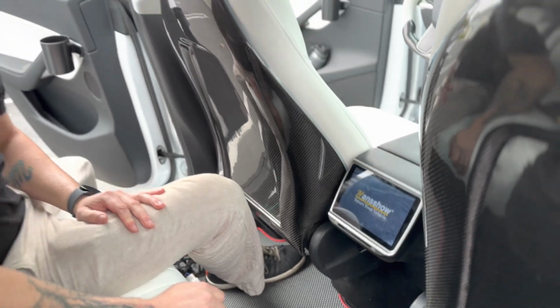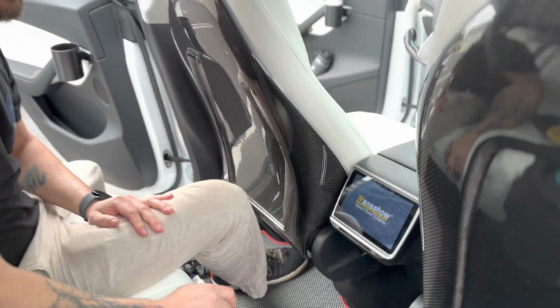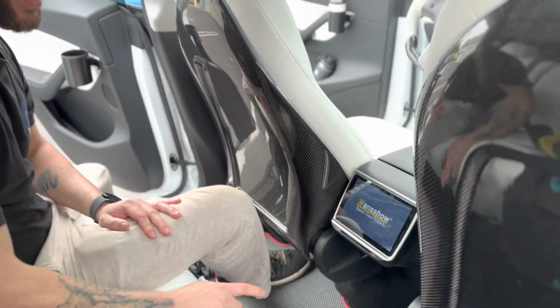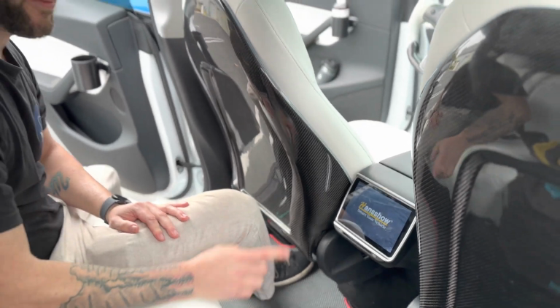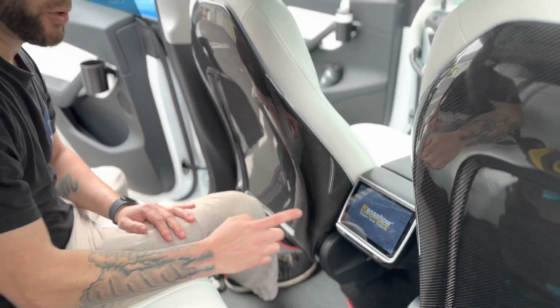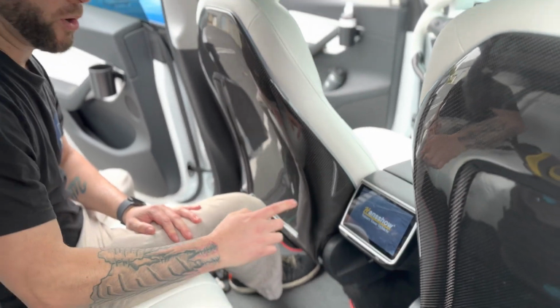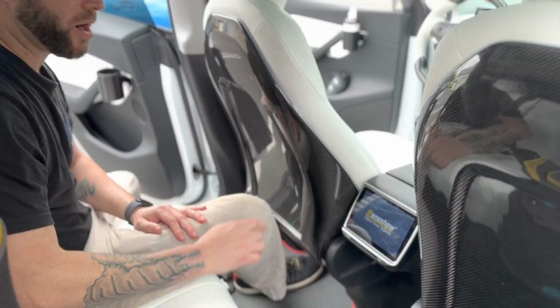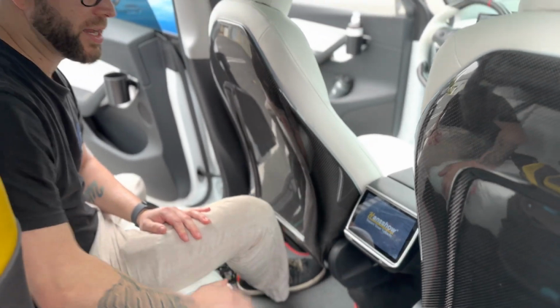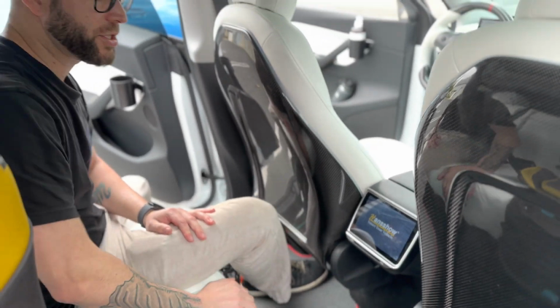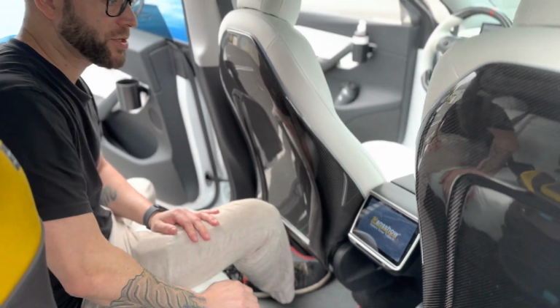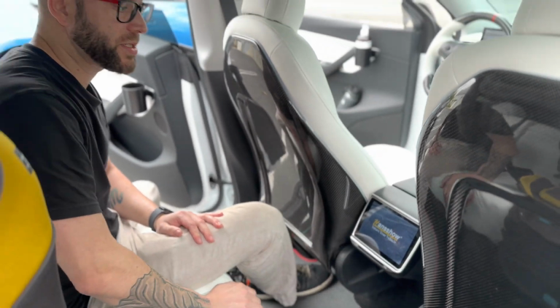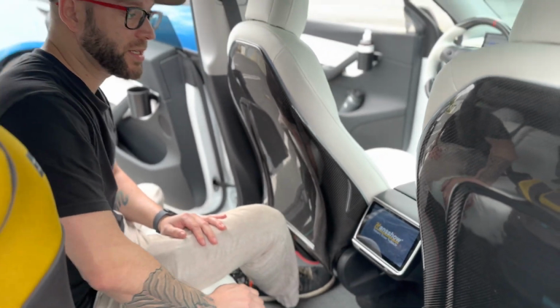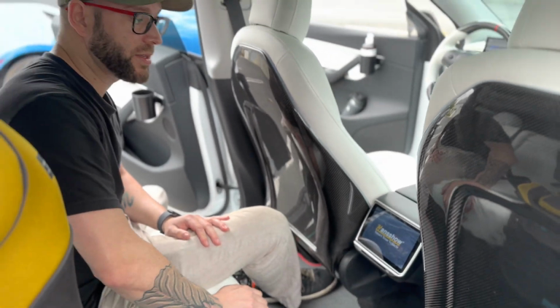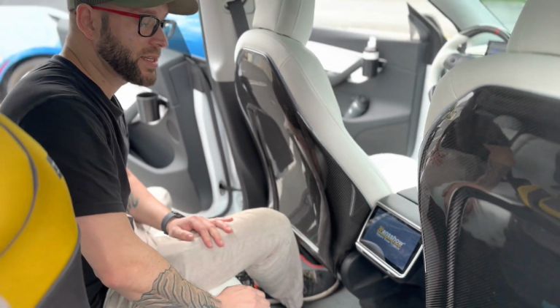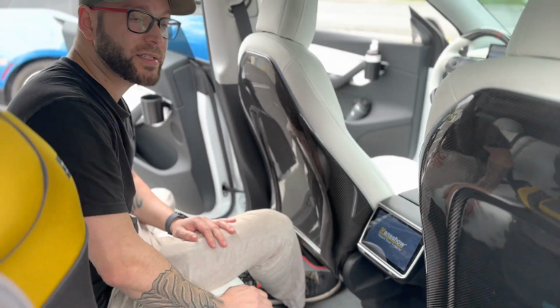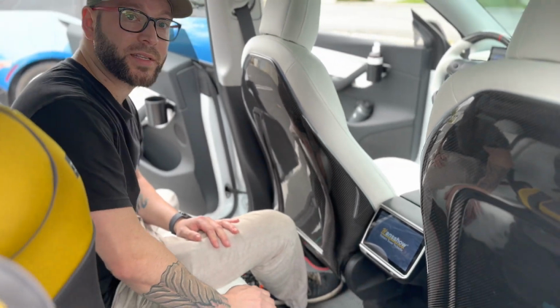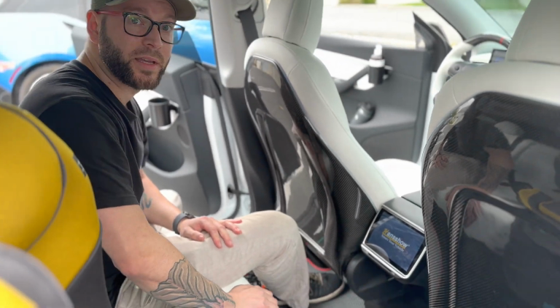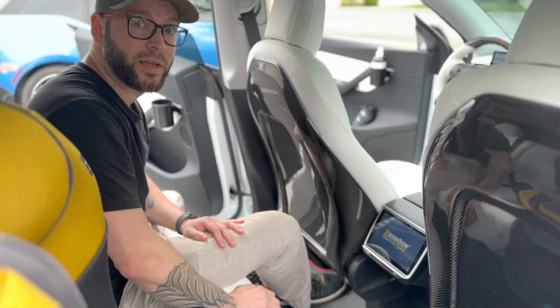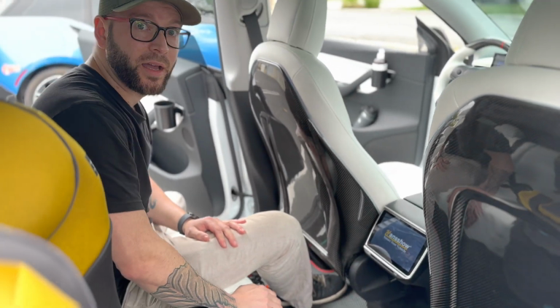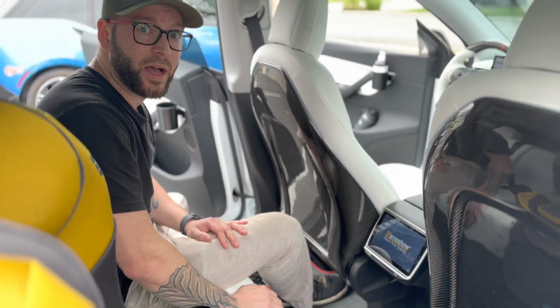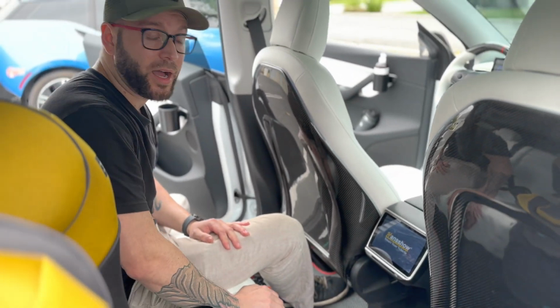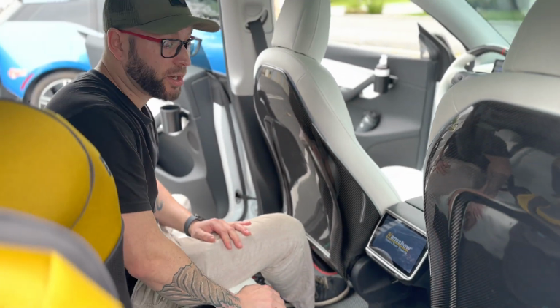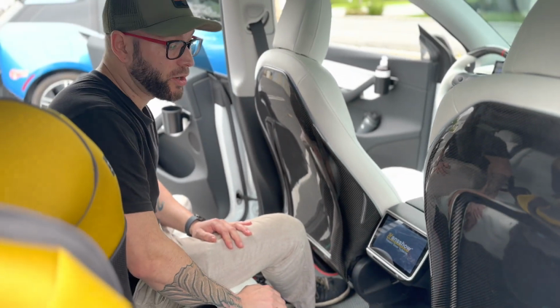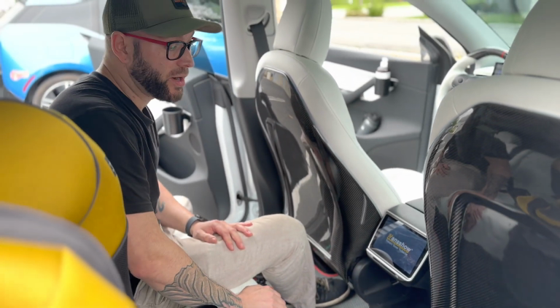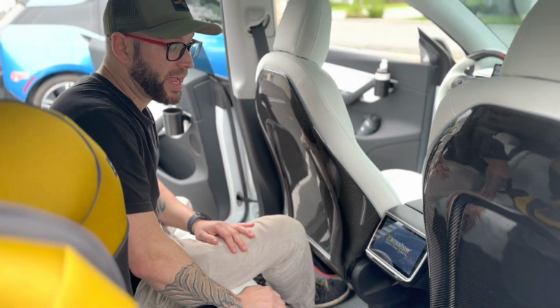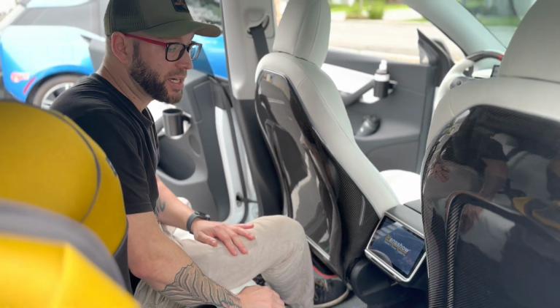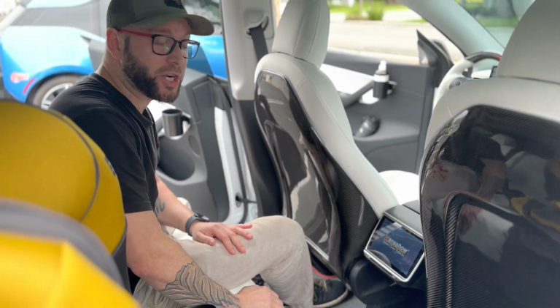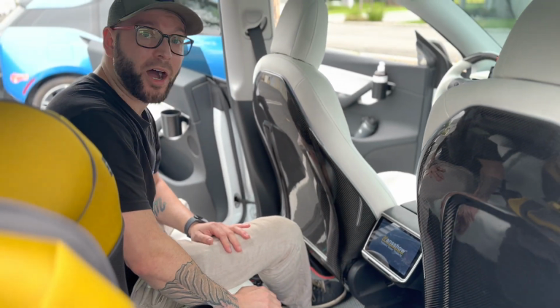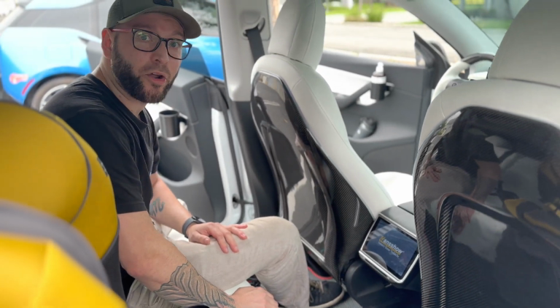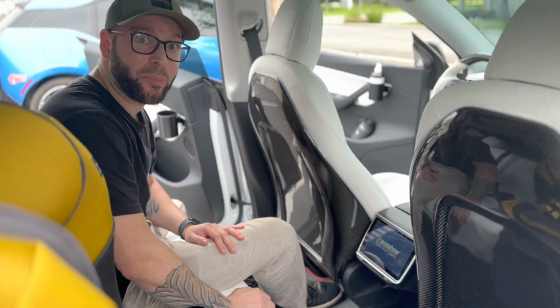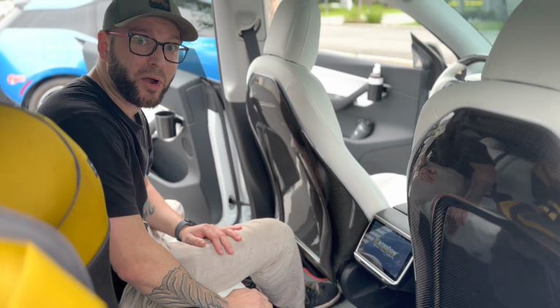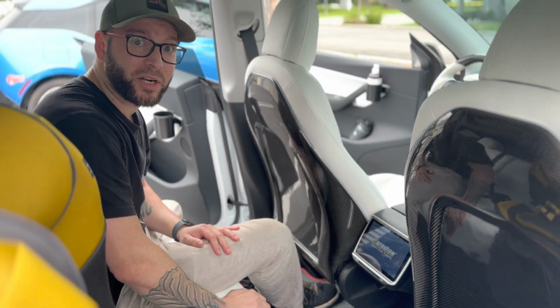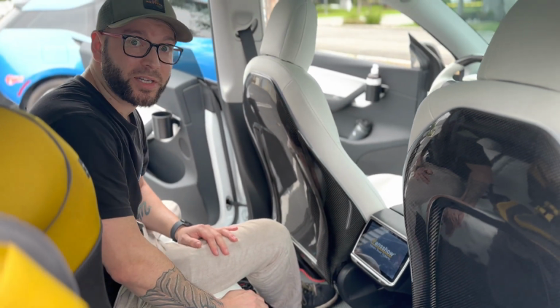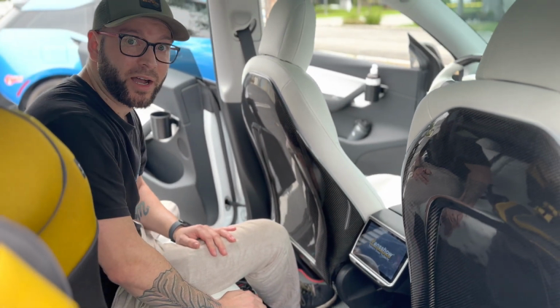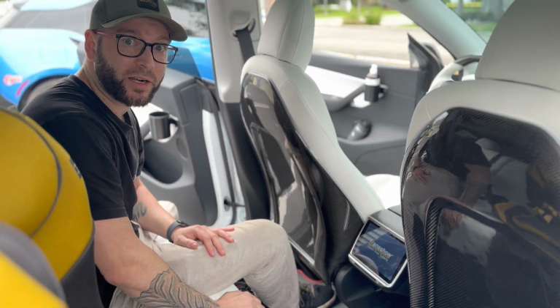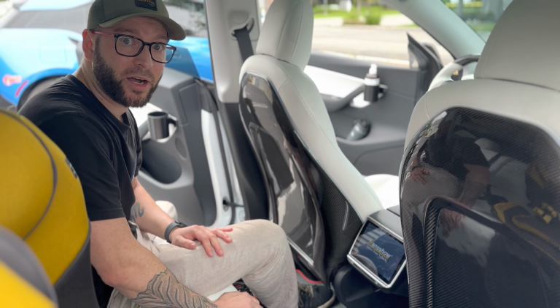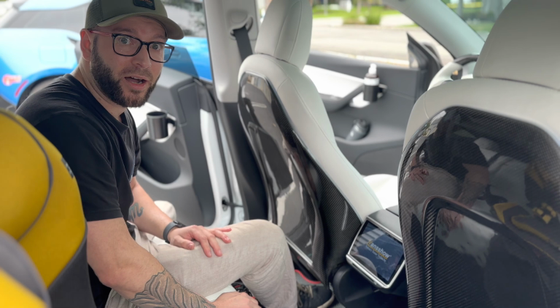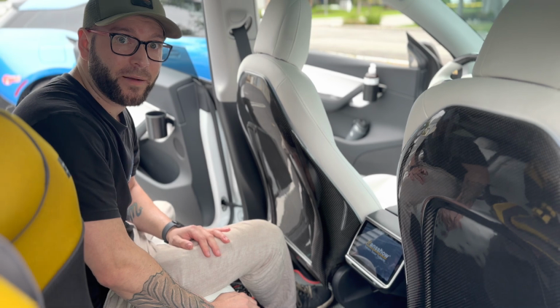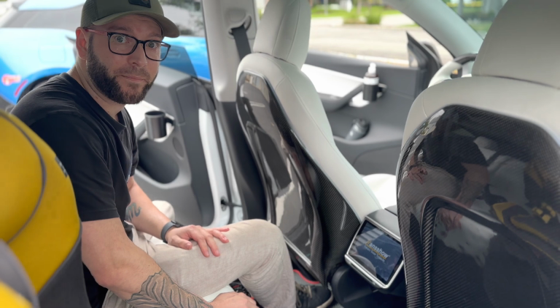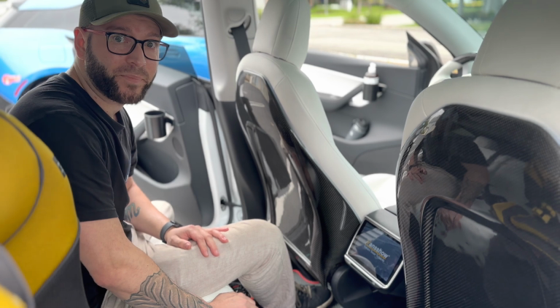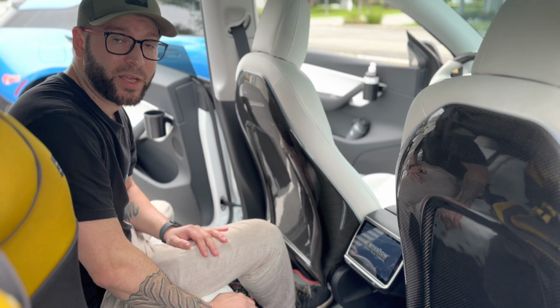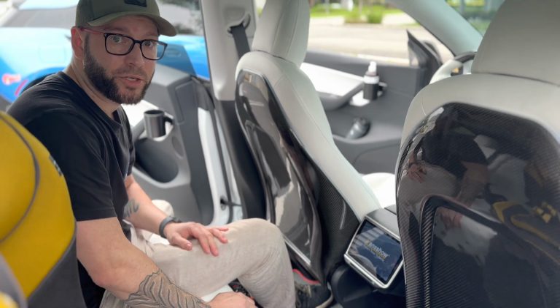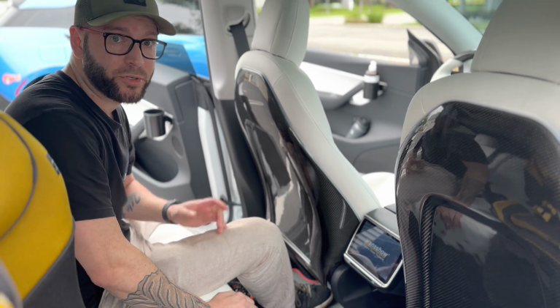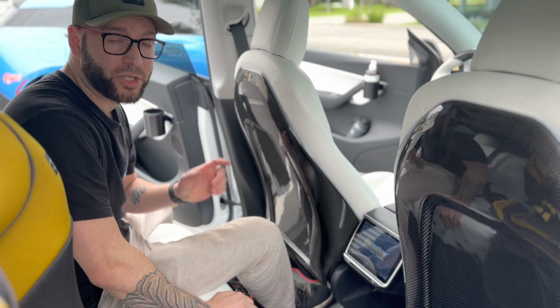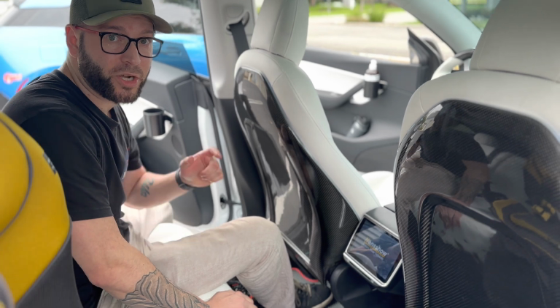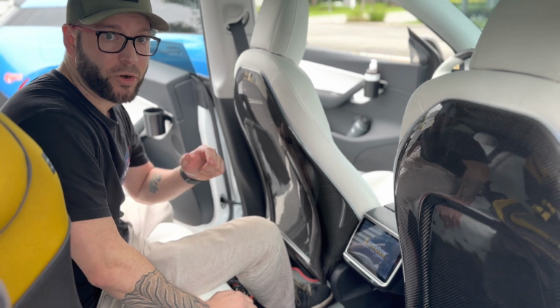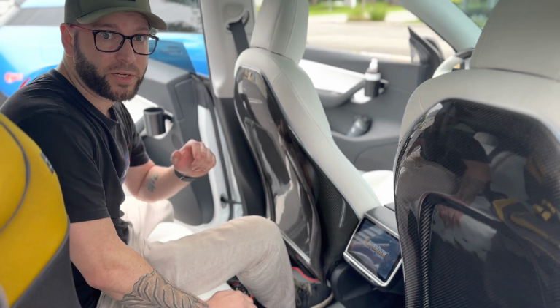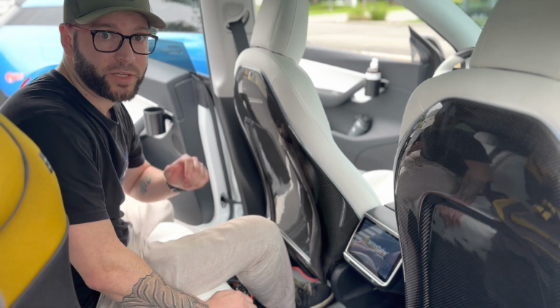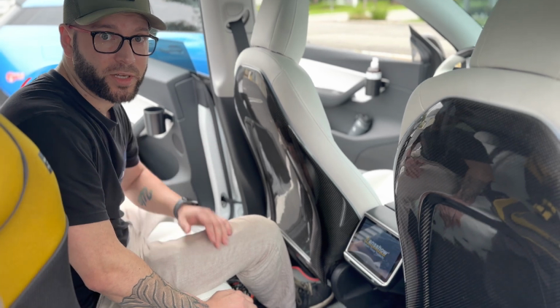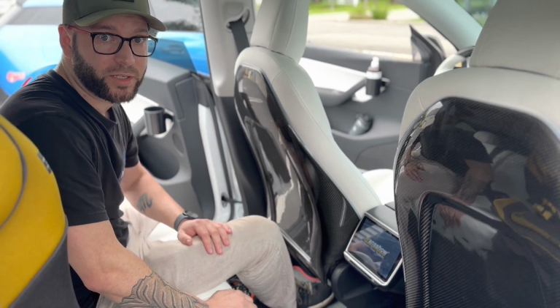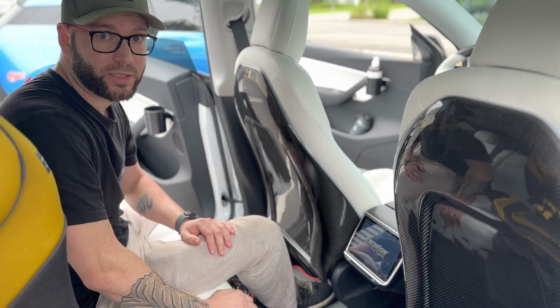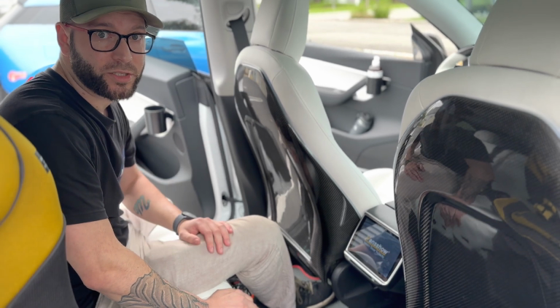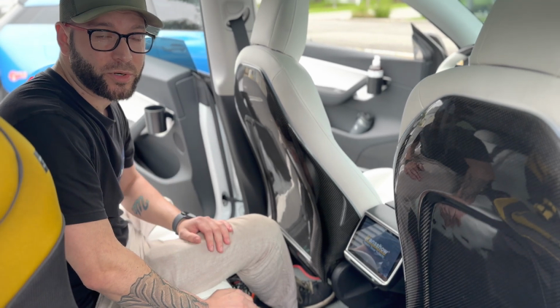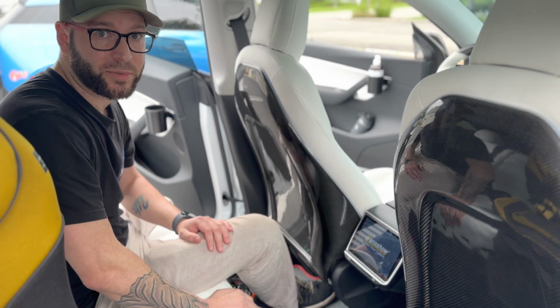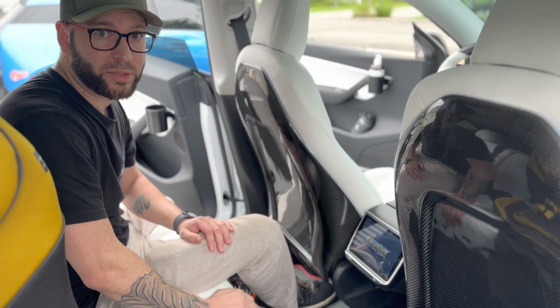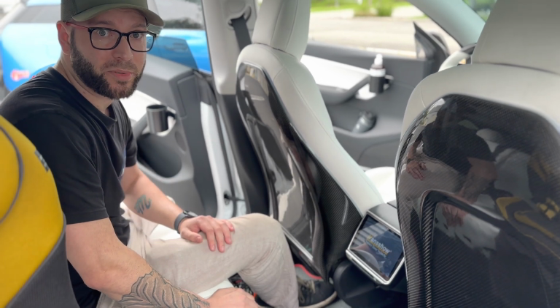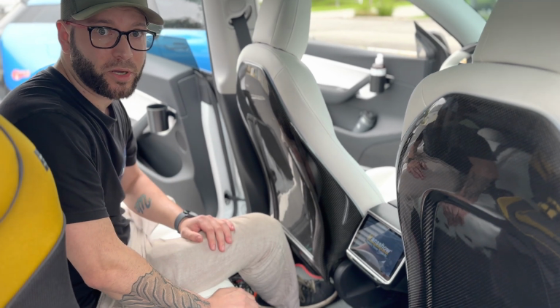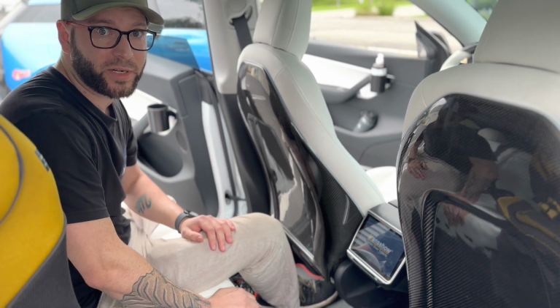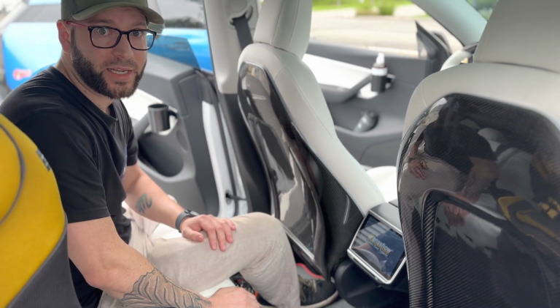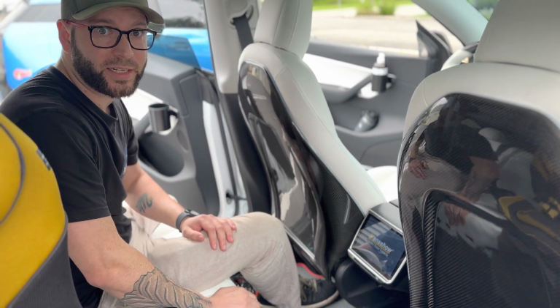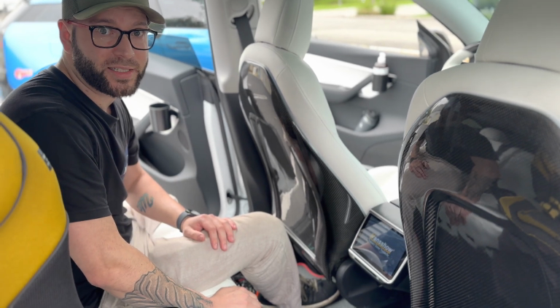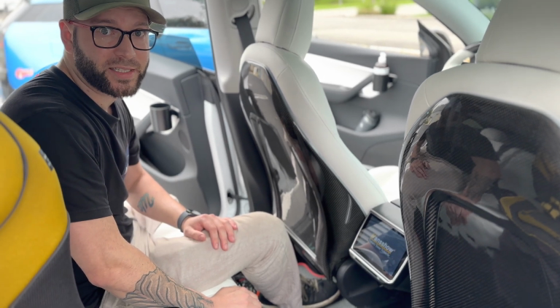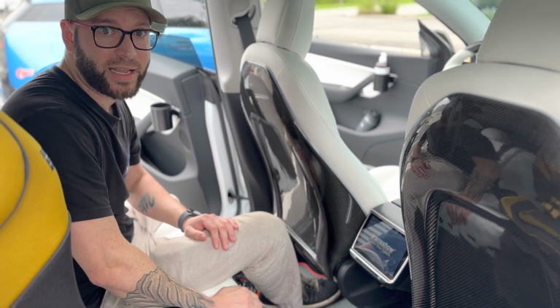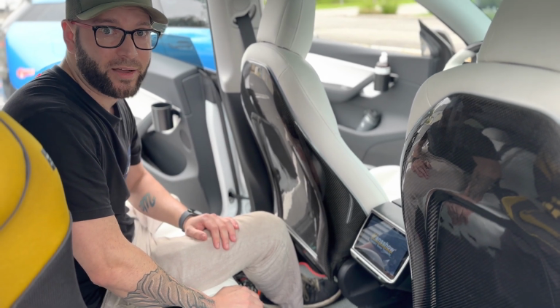If you are interested in this, go to hautopark.com. Use the code in the description below to get a discount.